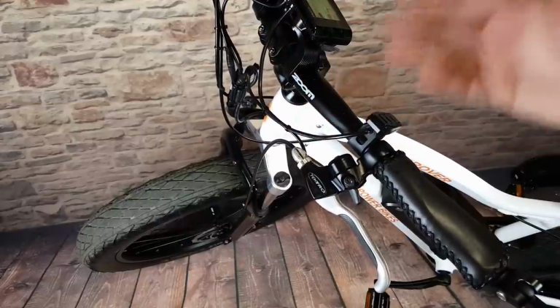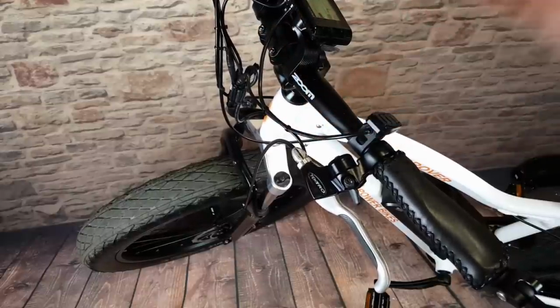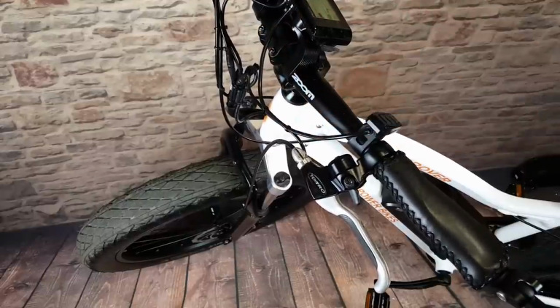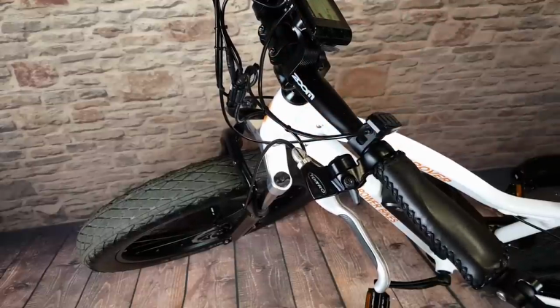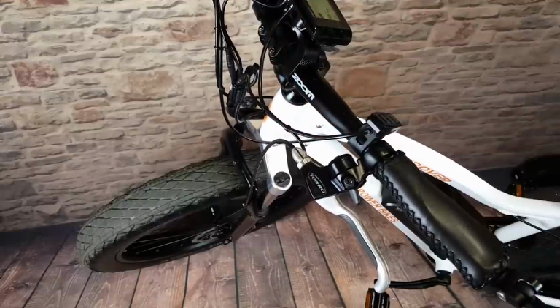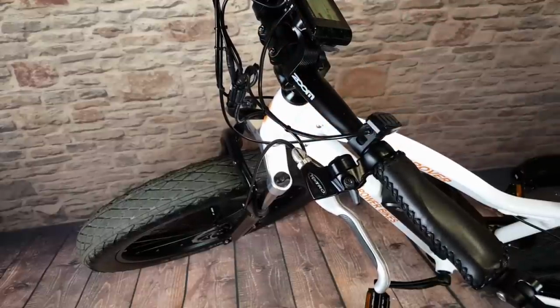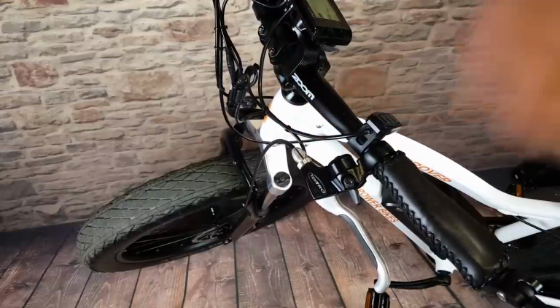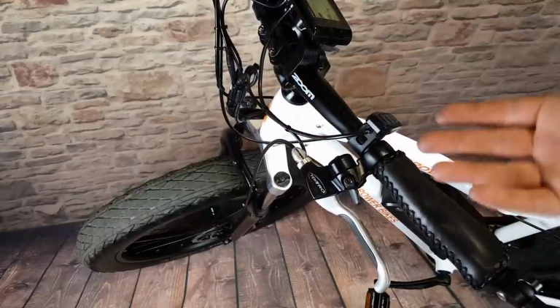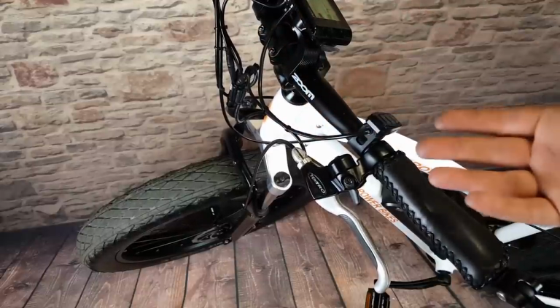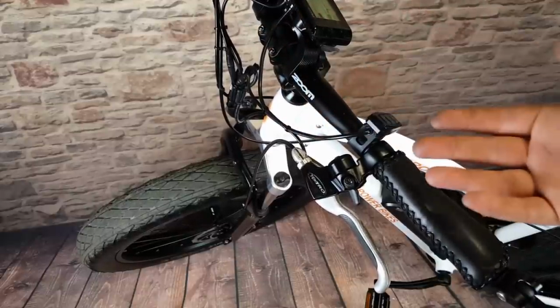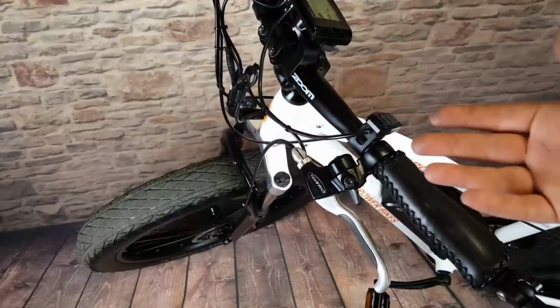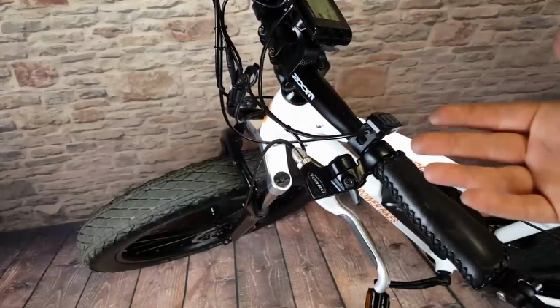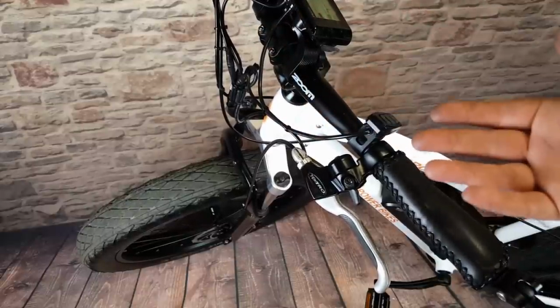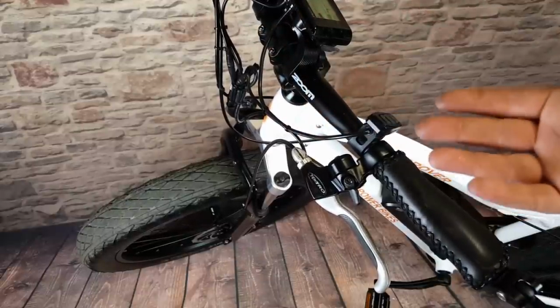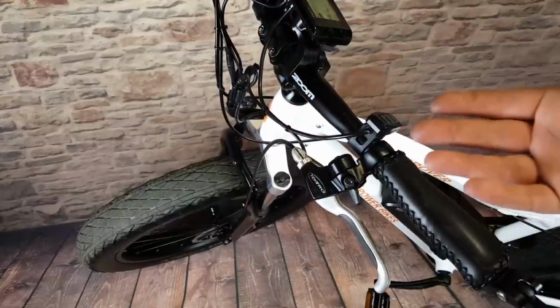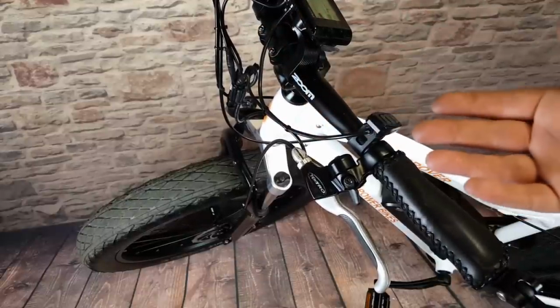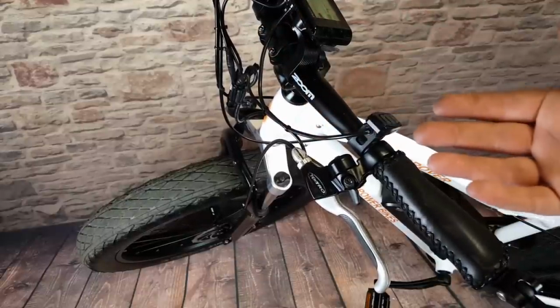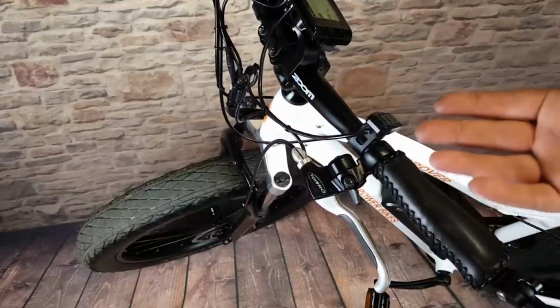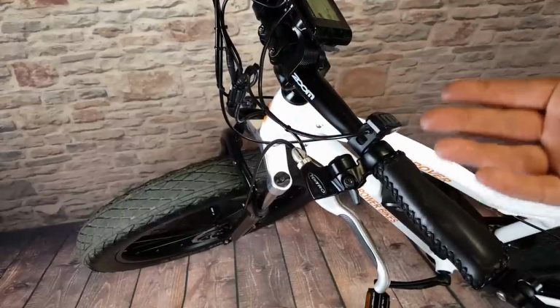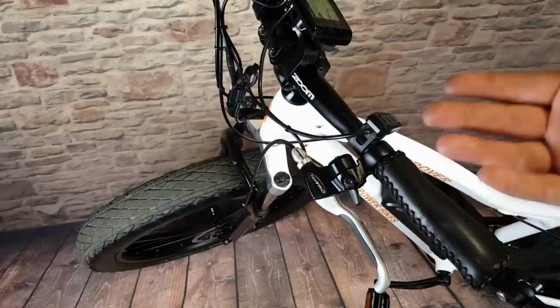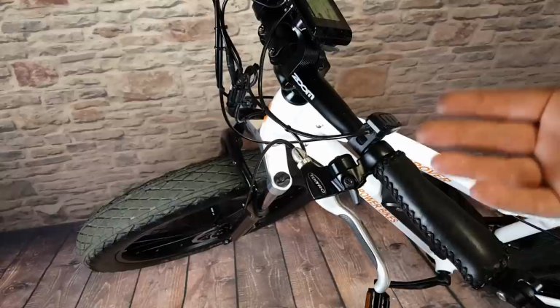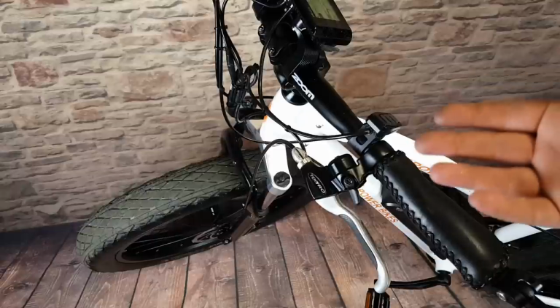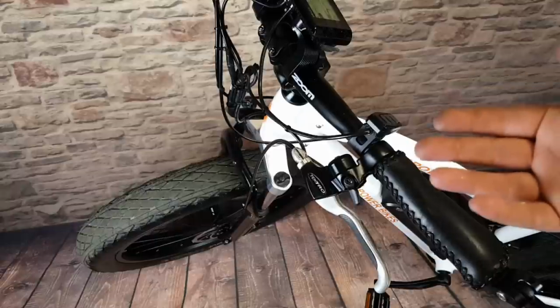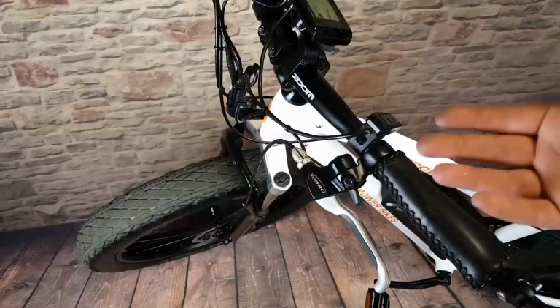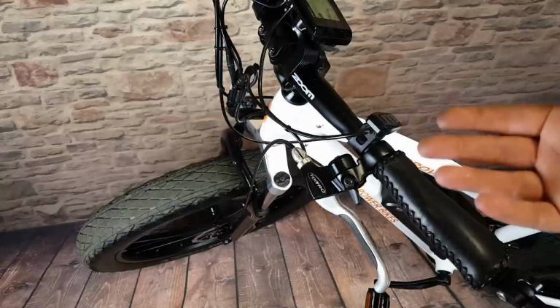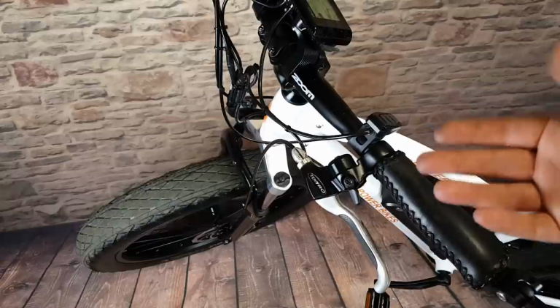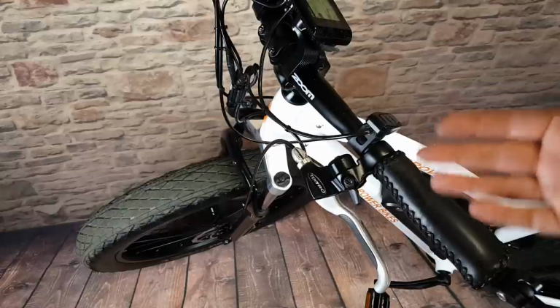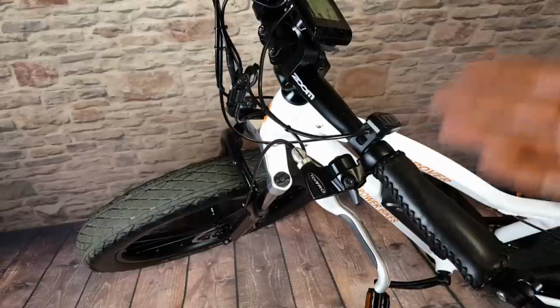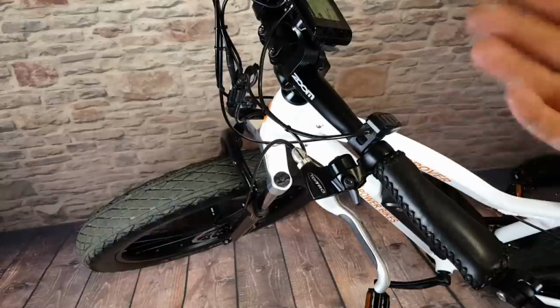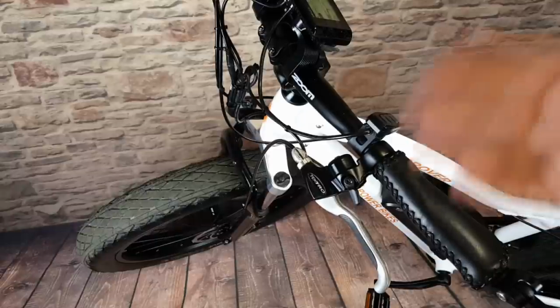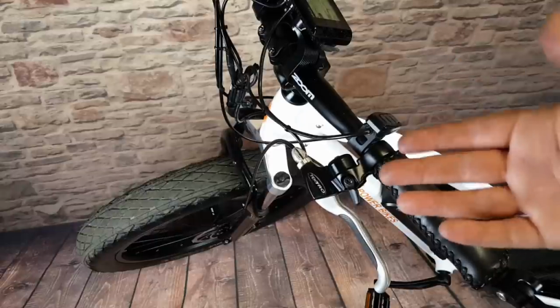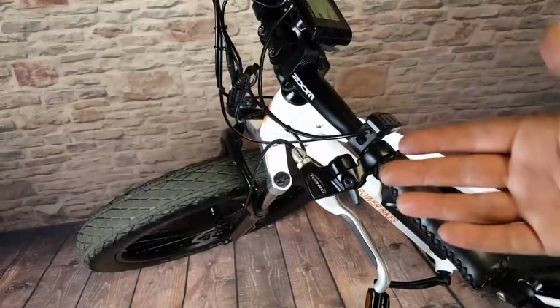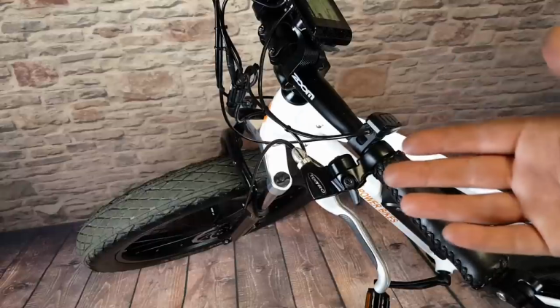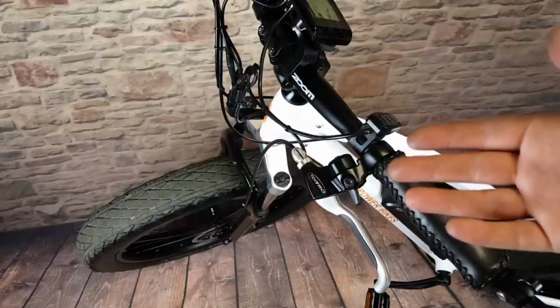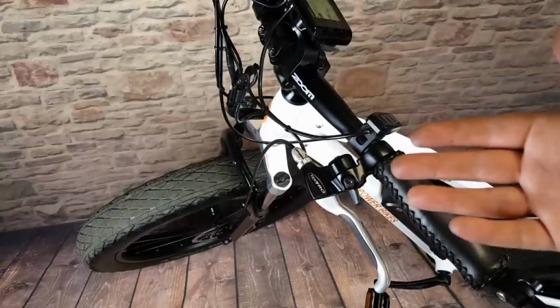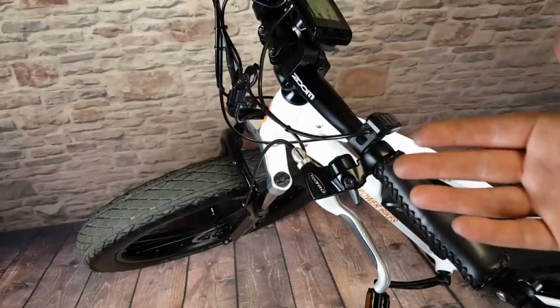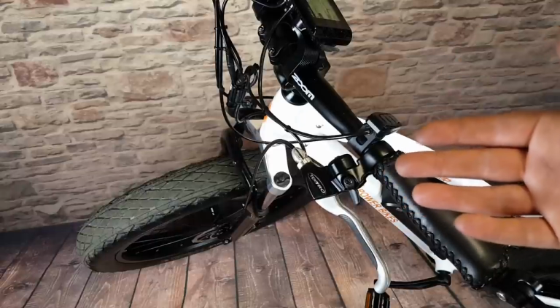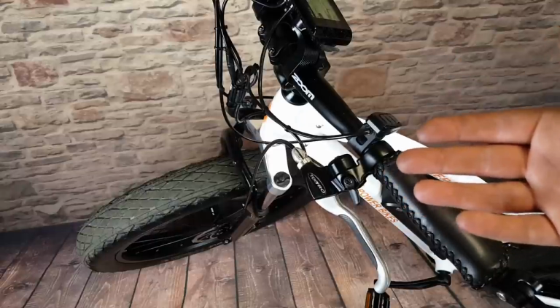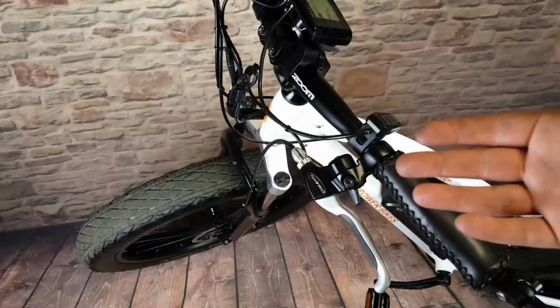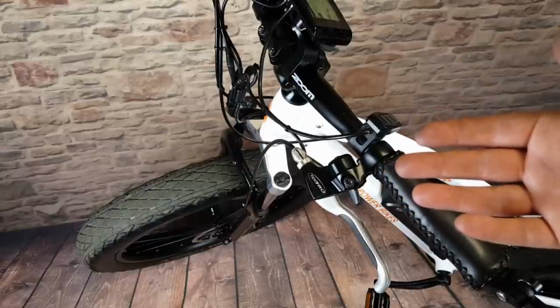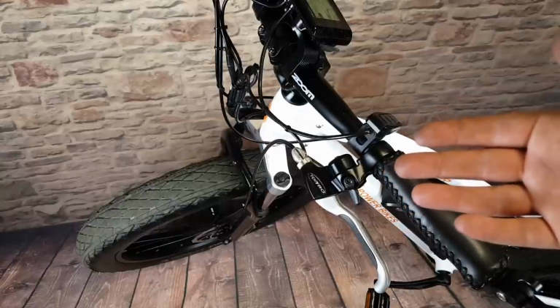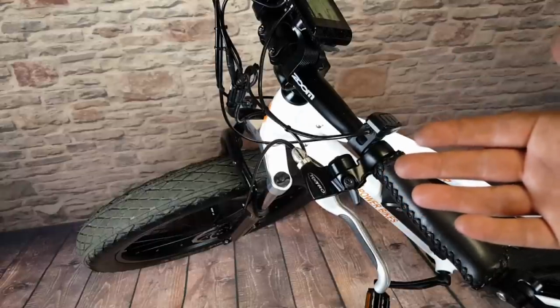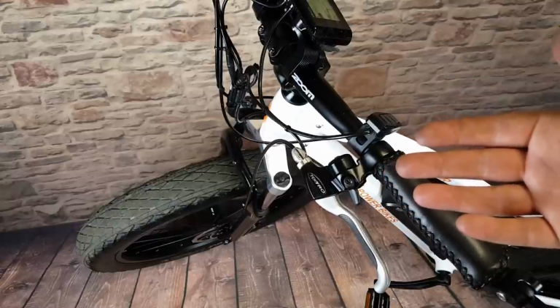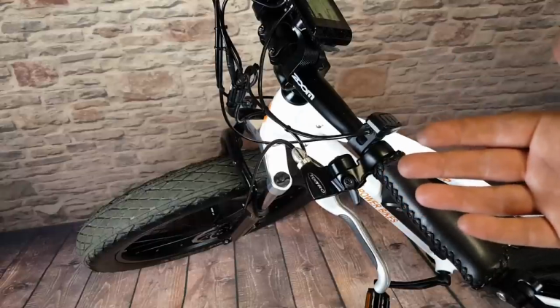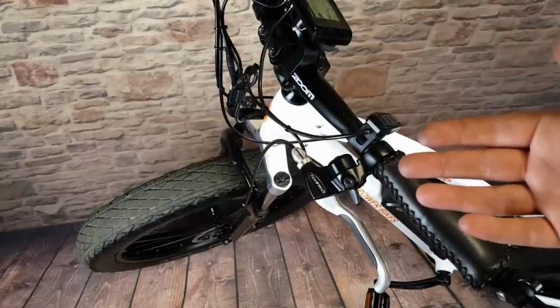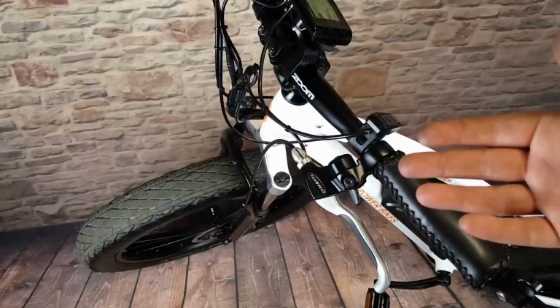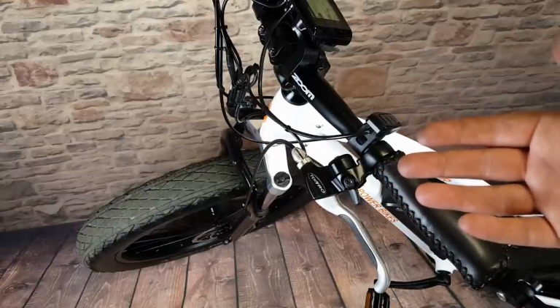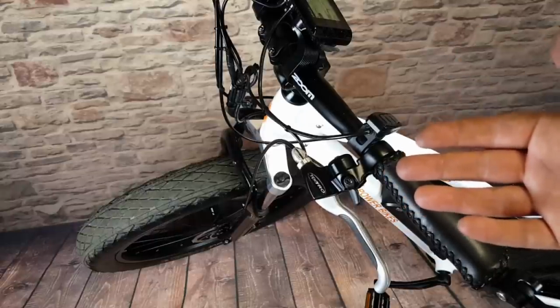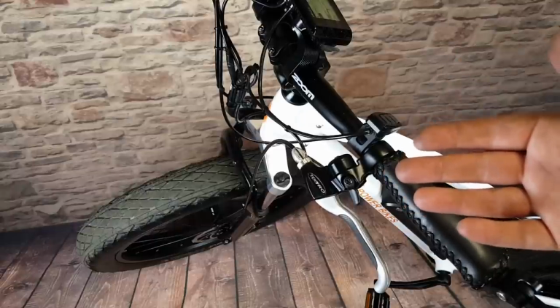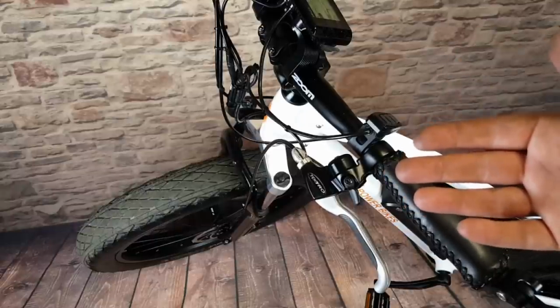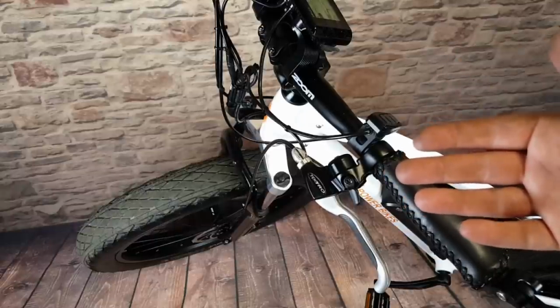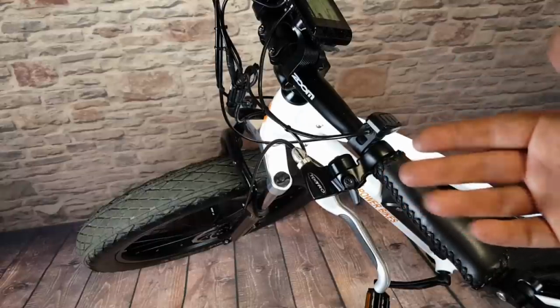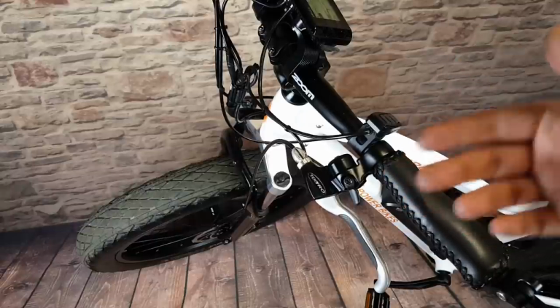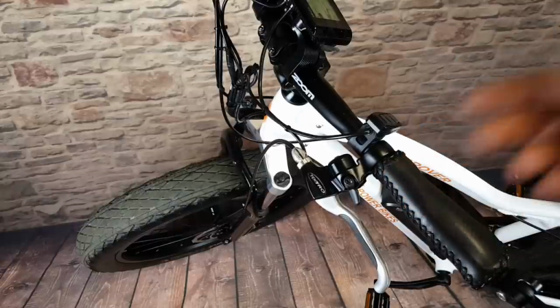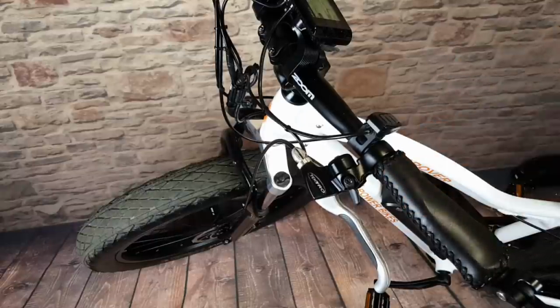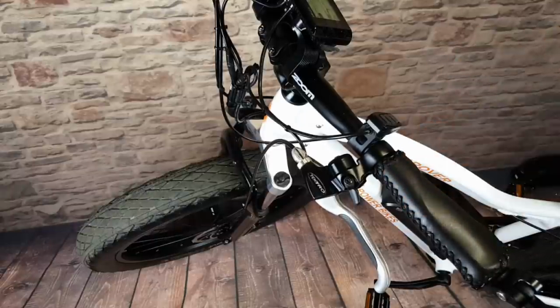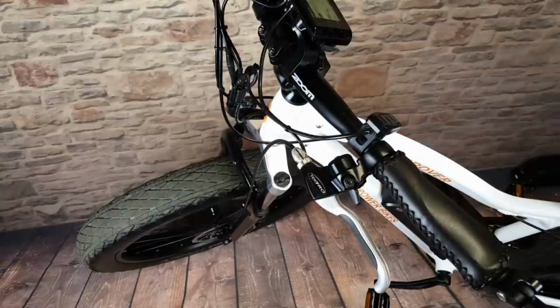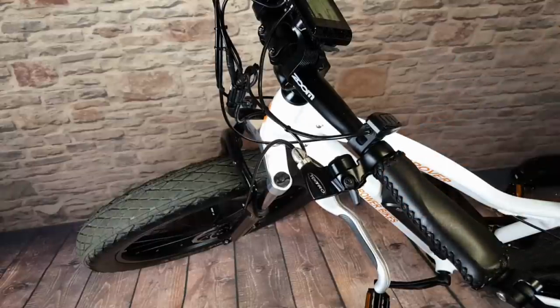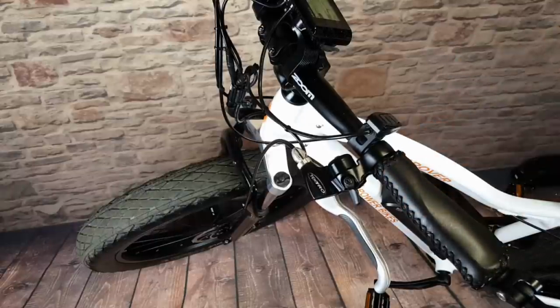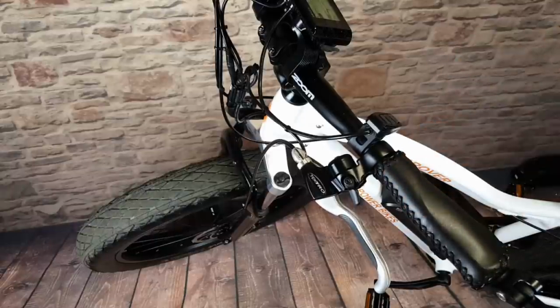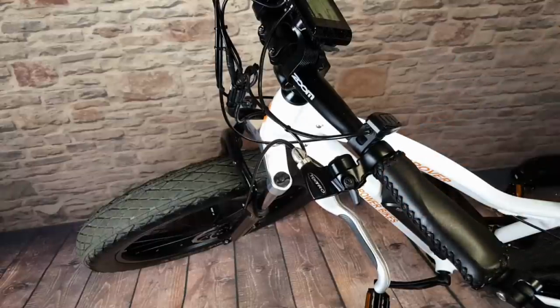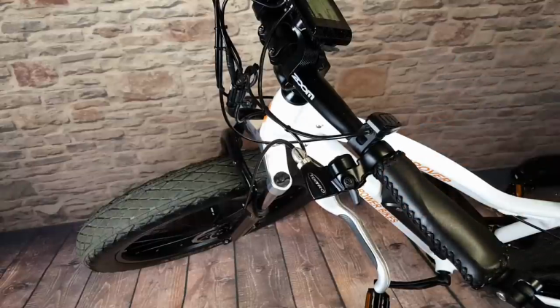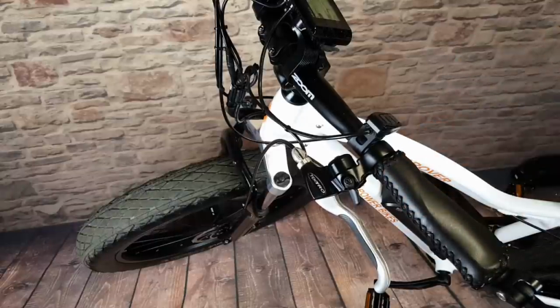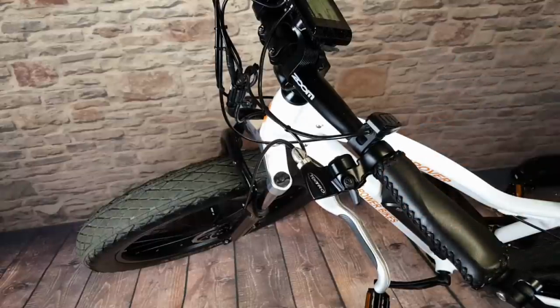As you can see, it was really simple — we still have our stock levers, we've got our bell right here, and we haven't changed the cable housing or anything. The process is going to be exactly the same for the rear brake.